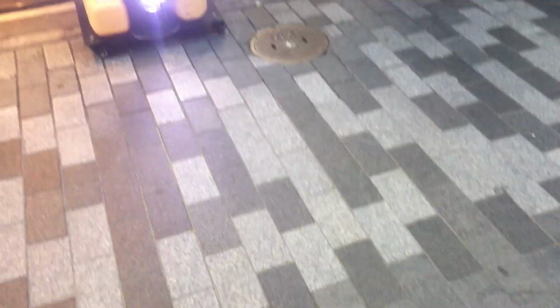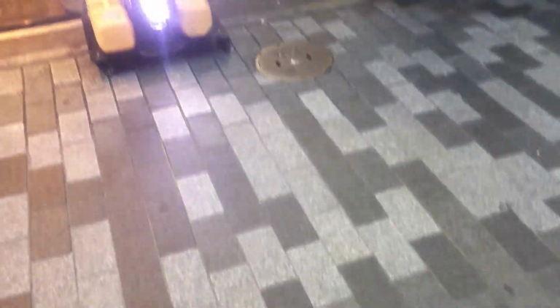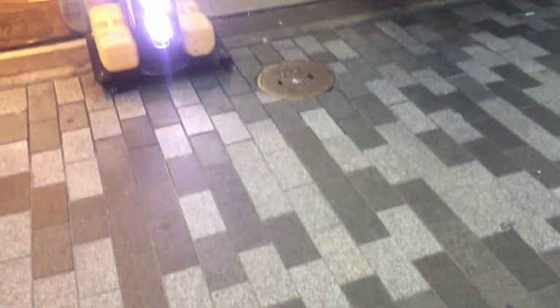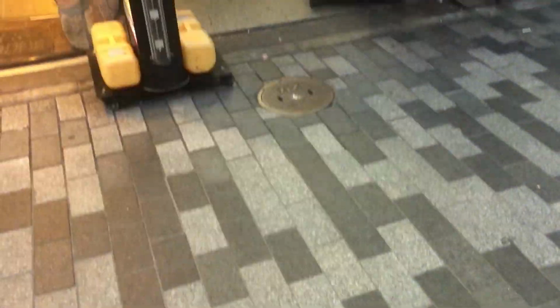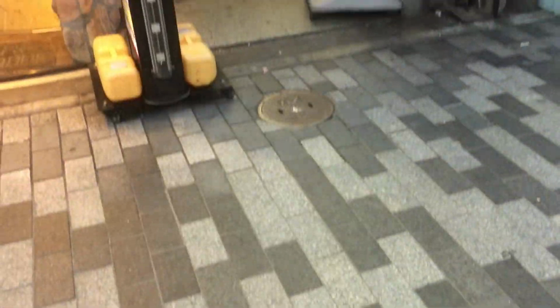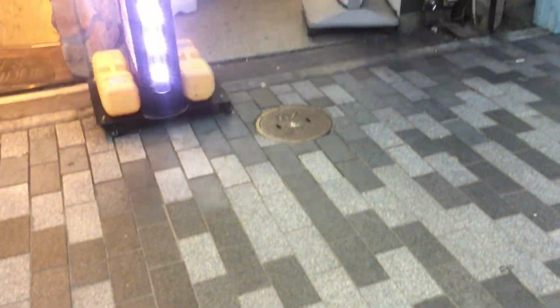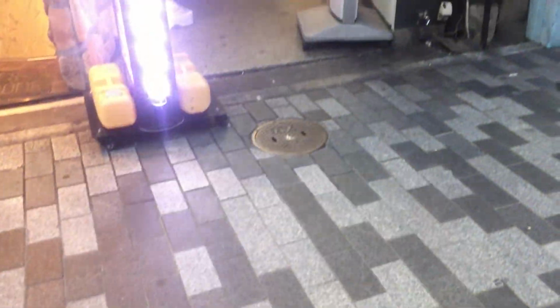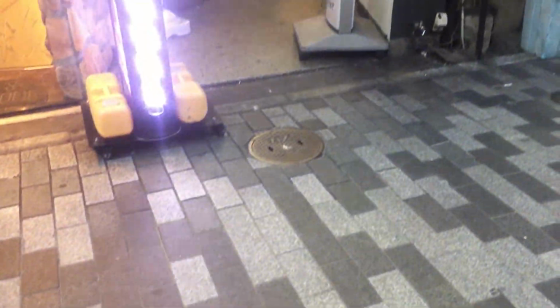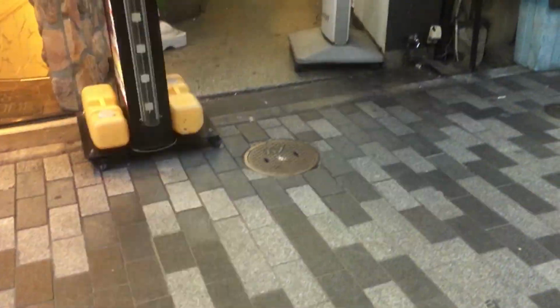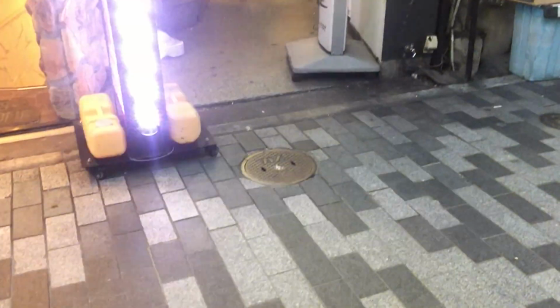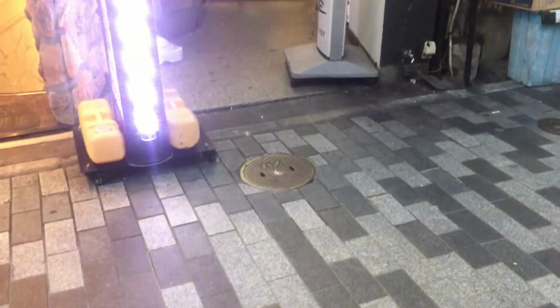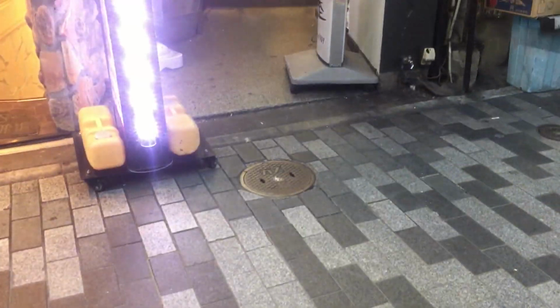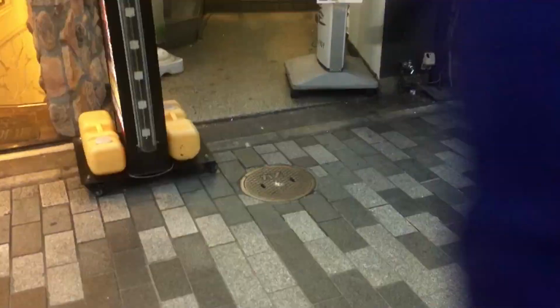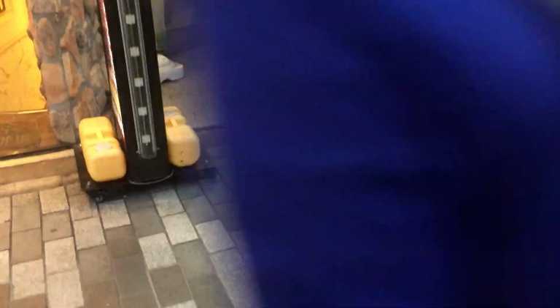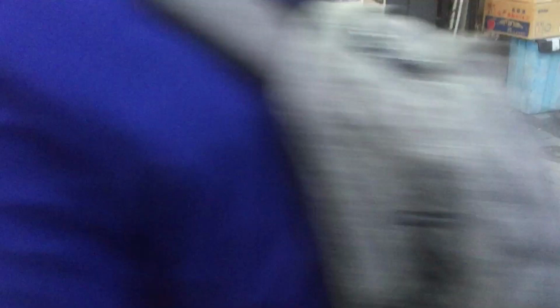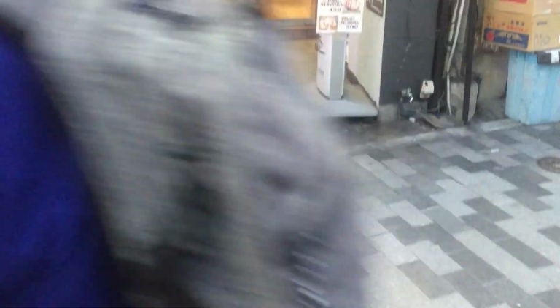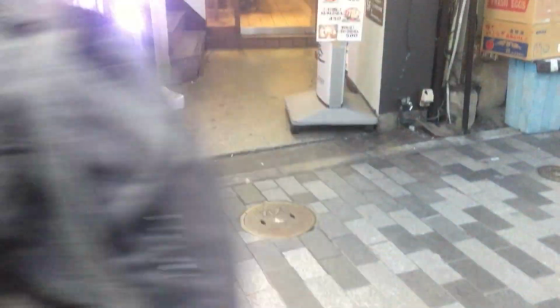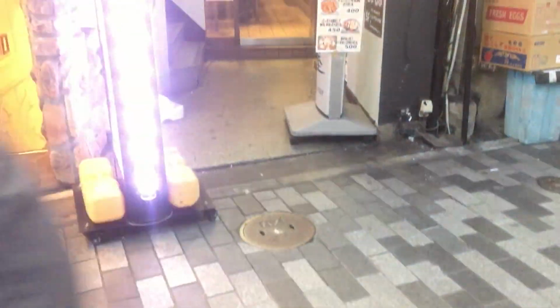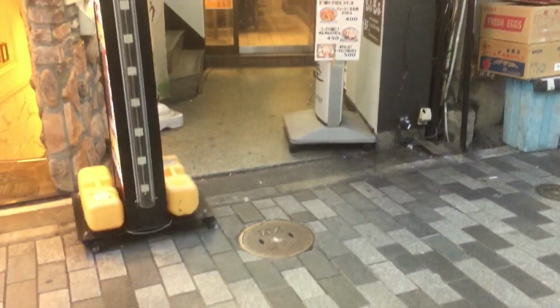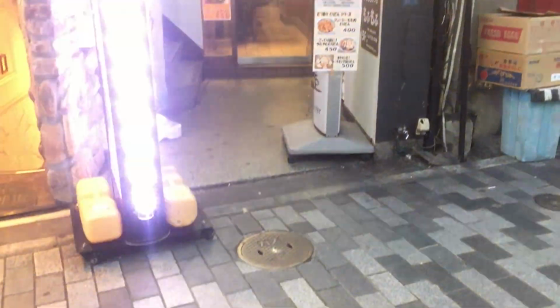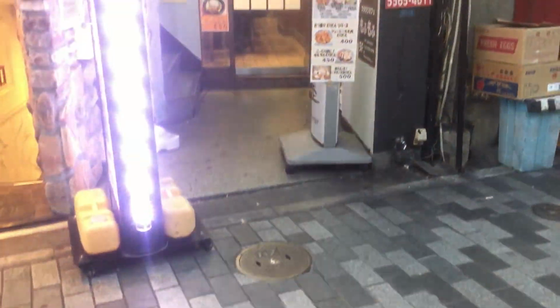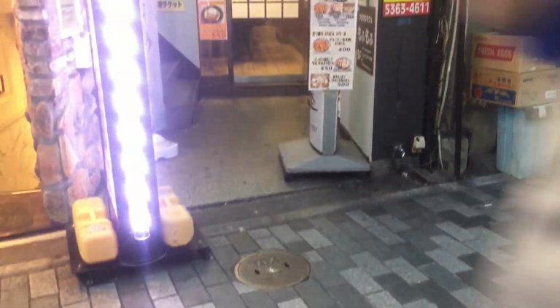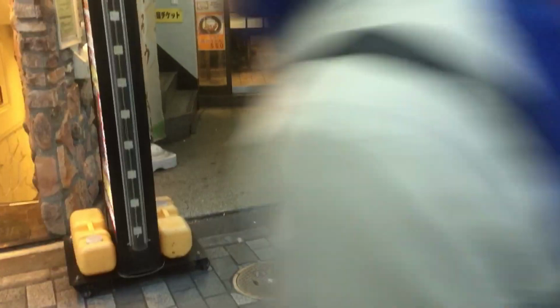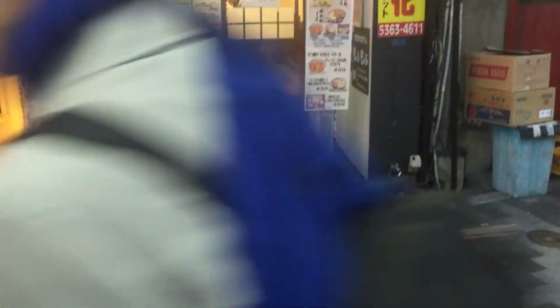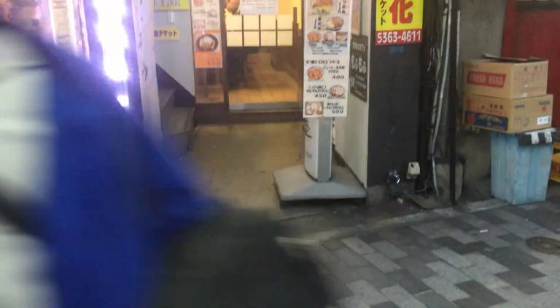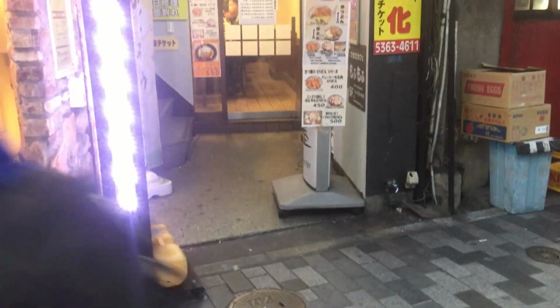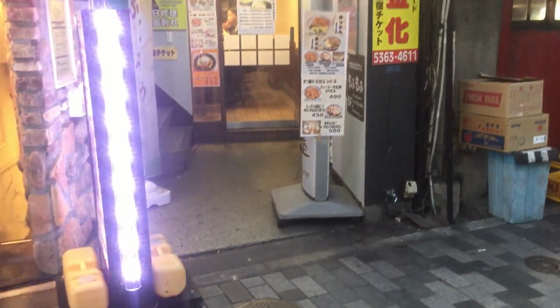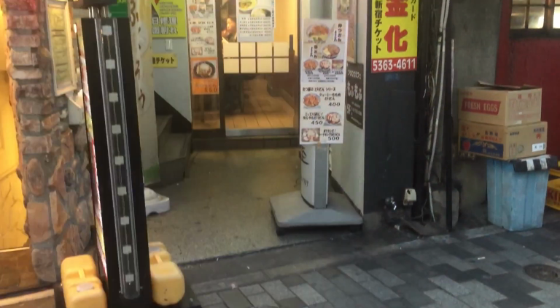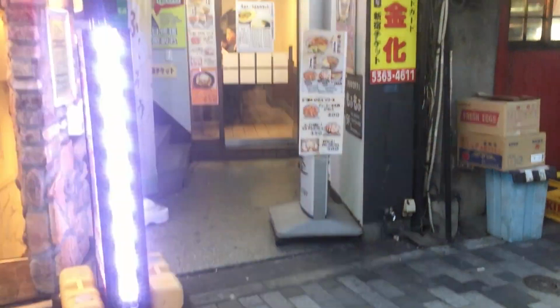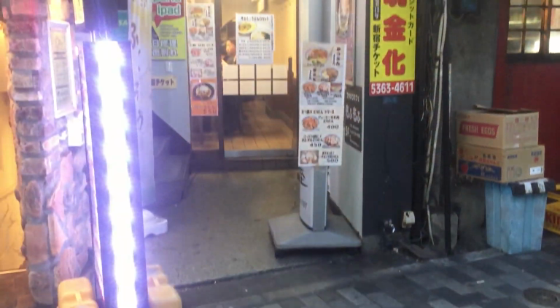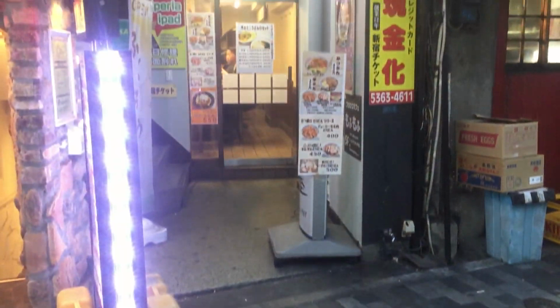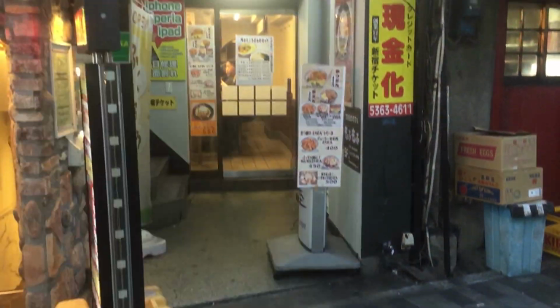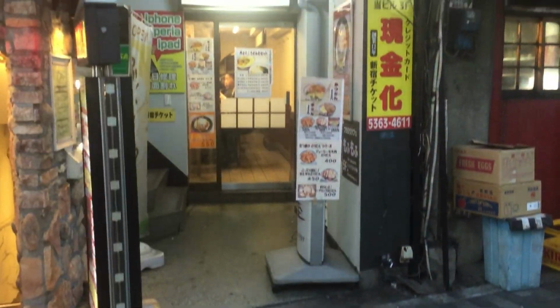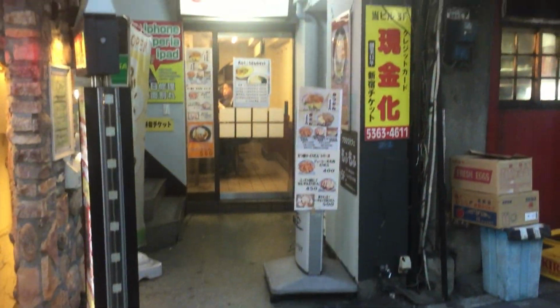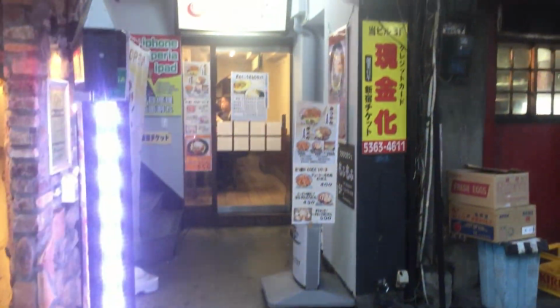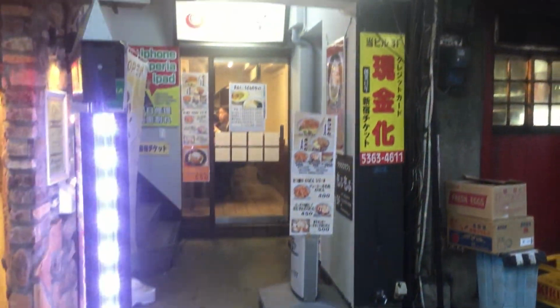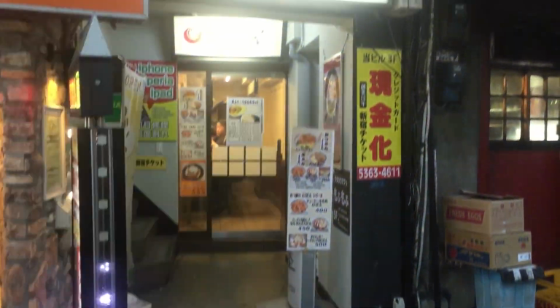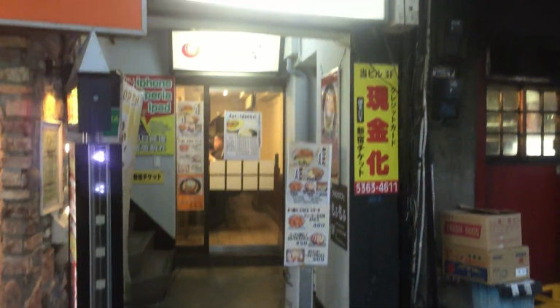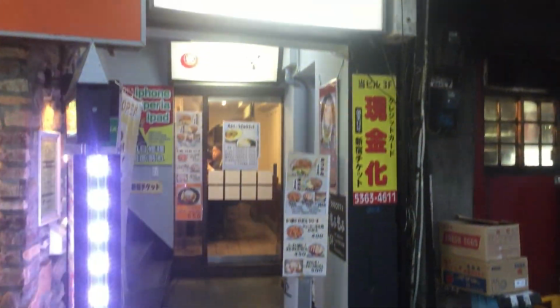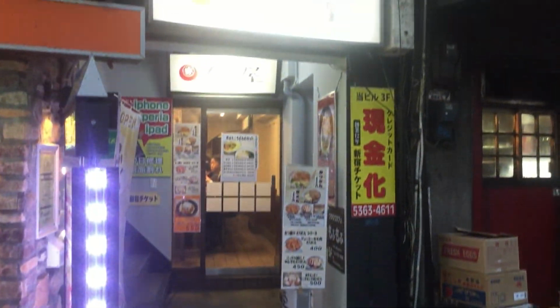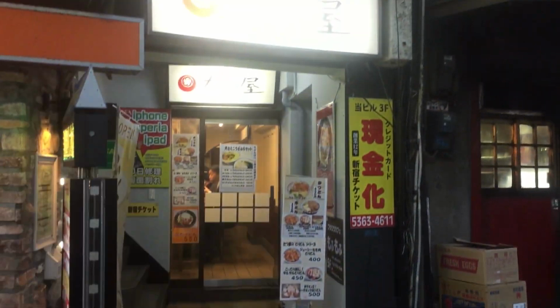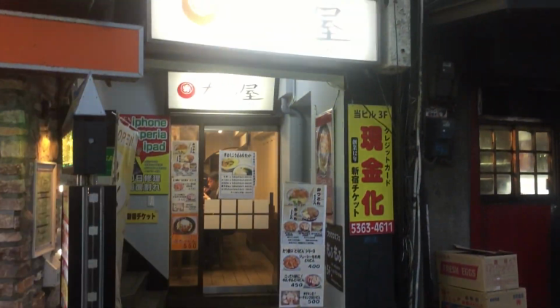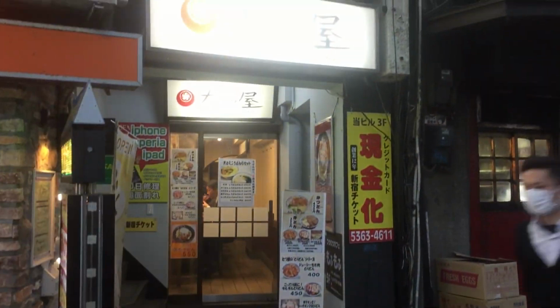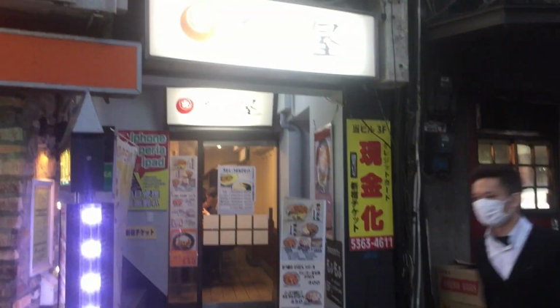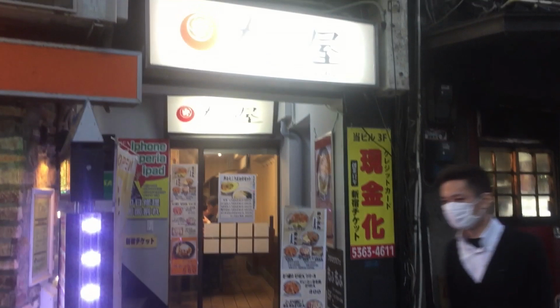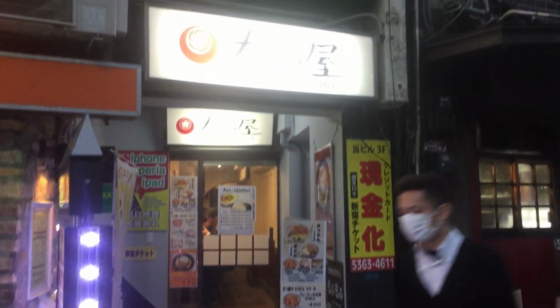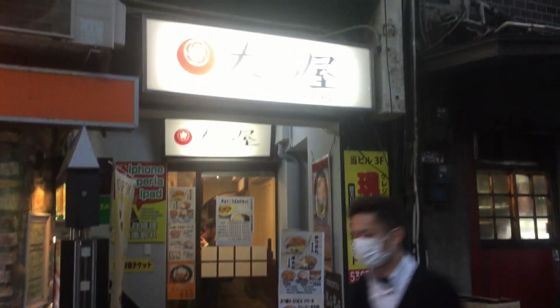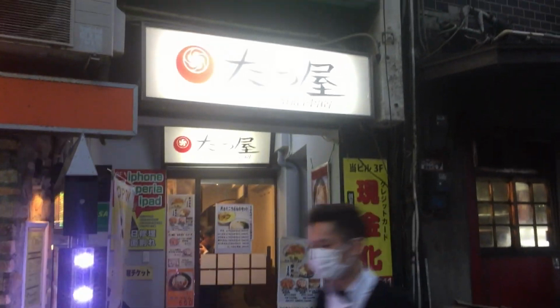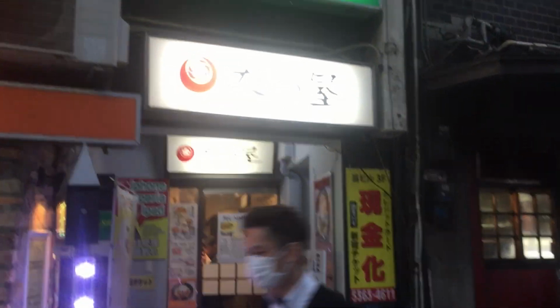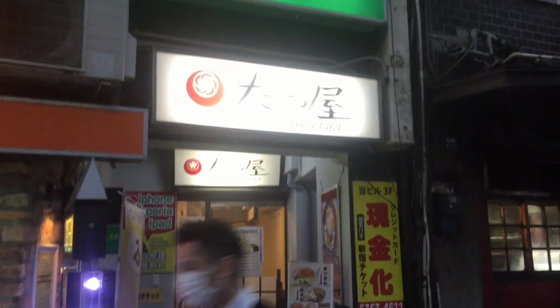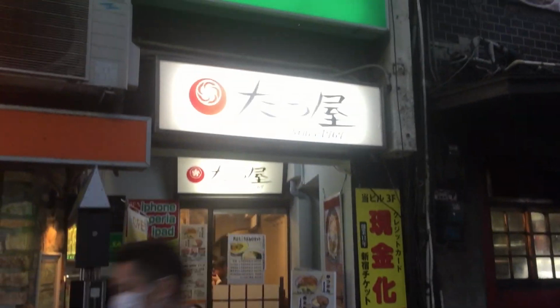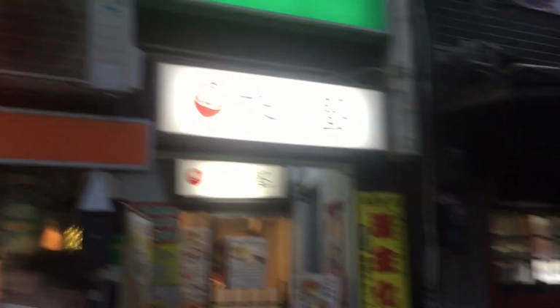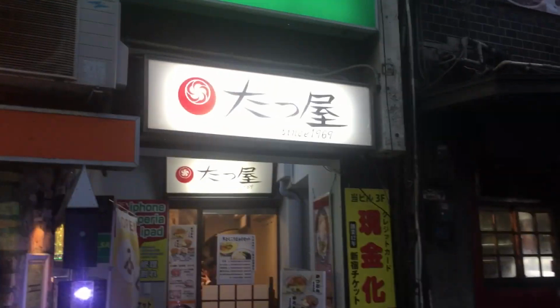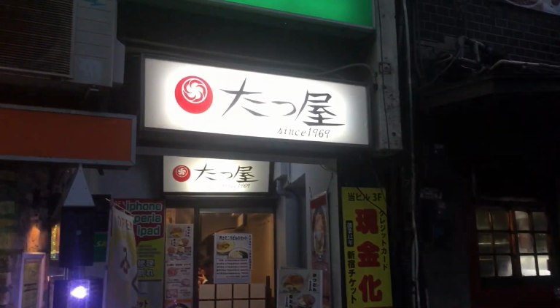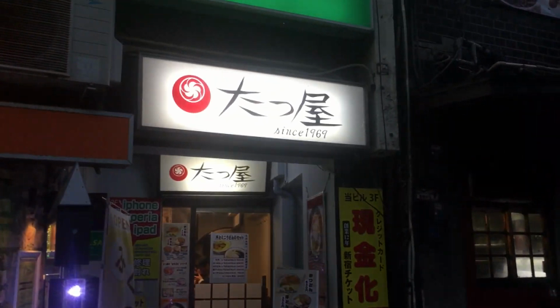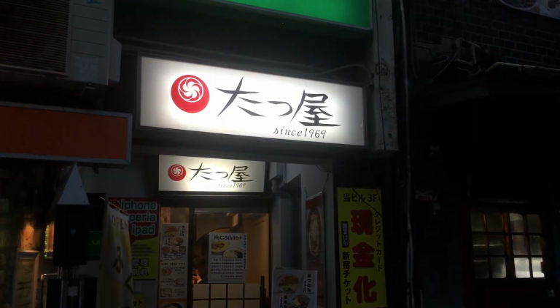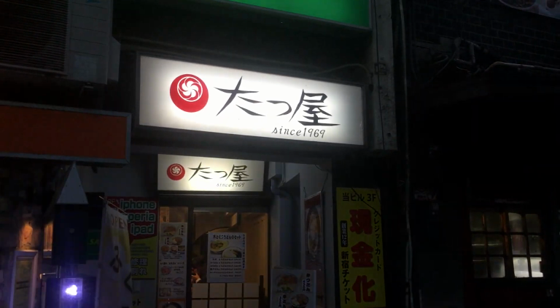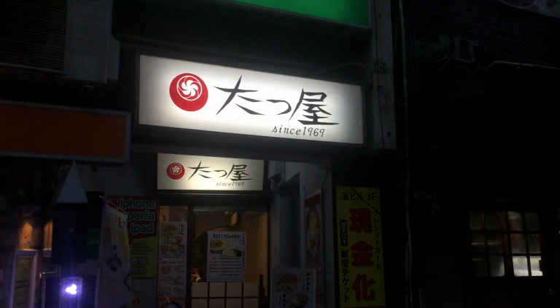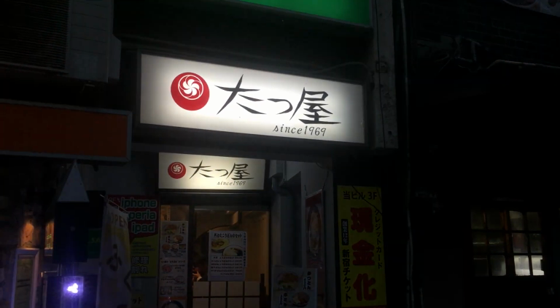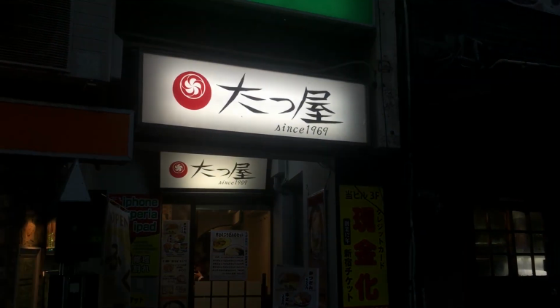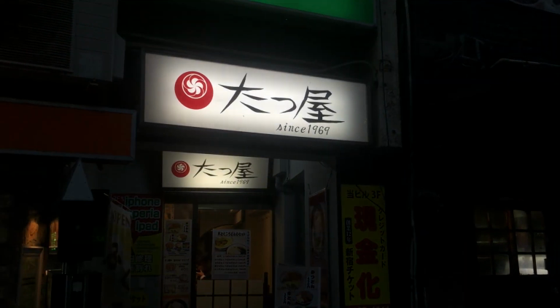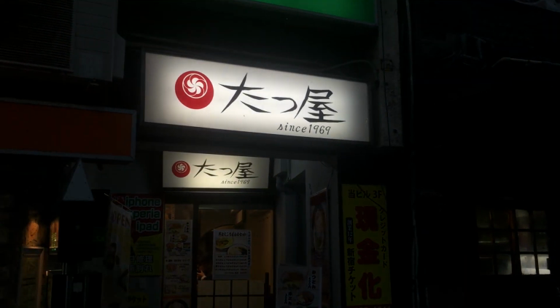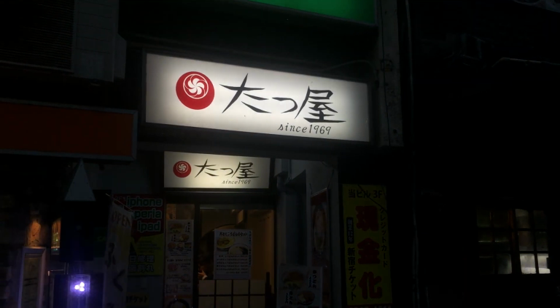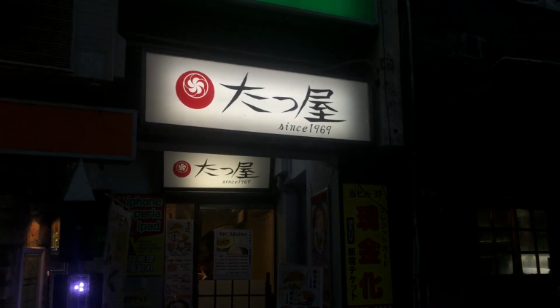Hey guys, in this video we check out Tatsuya in Shinjuku, Tokyo for their pork cutlet and walk around Shinjuku.